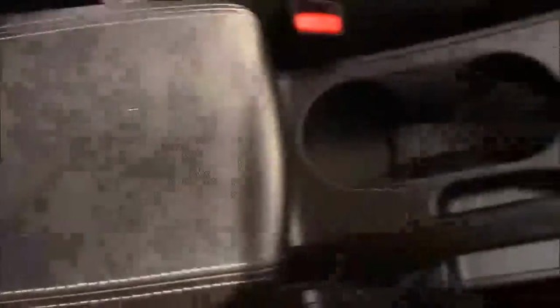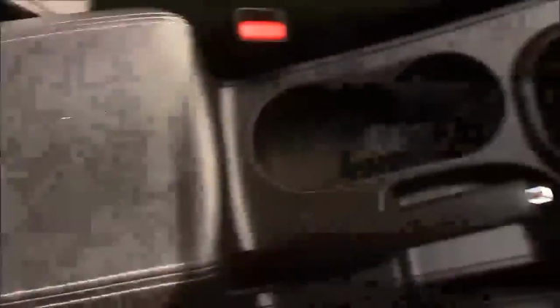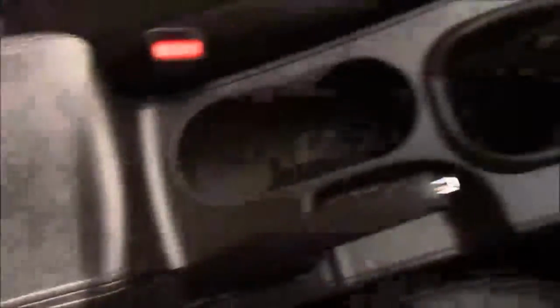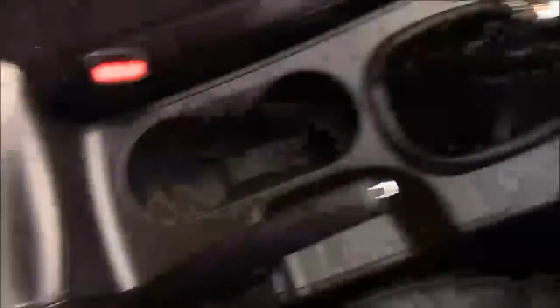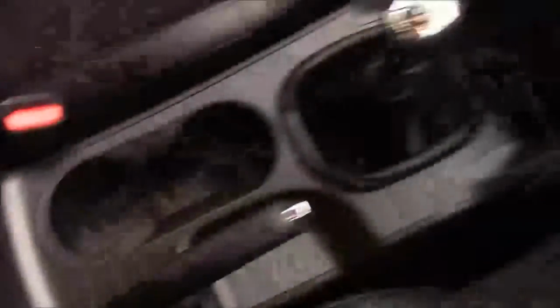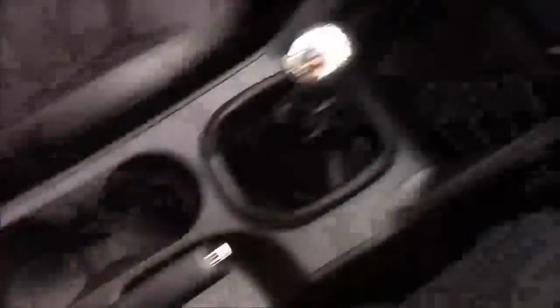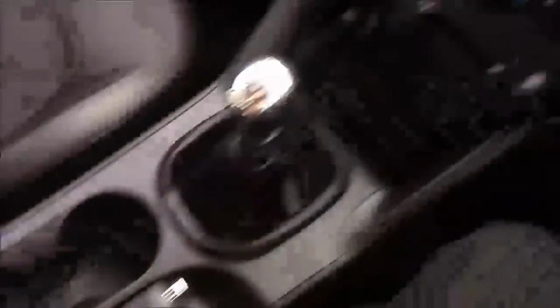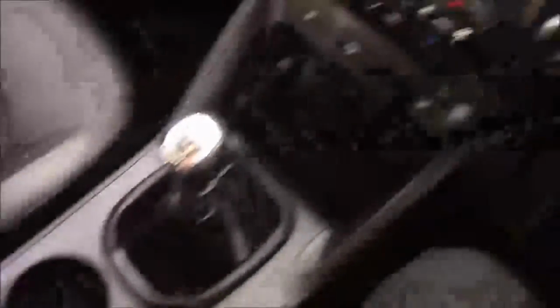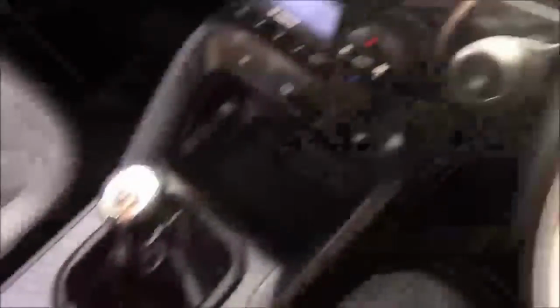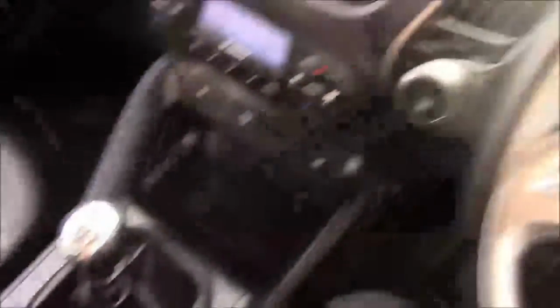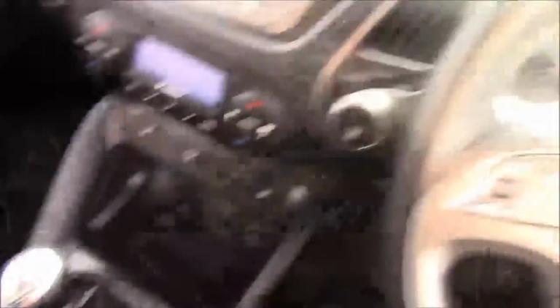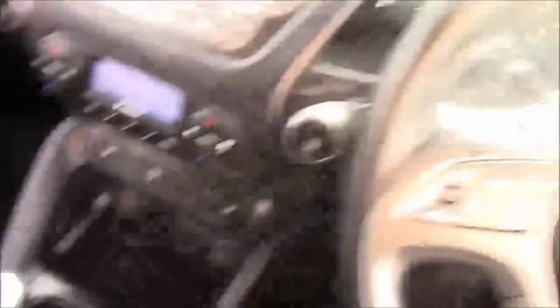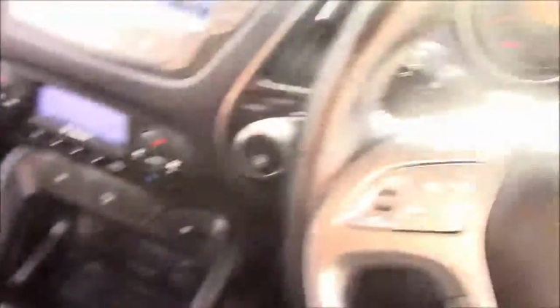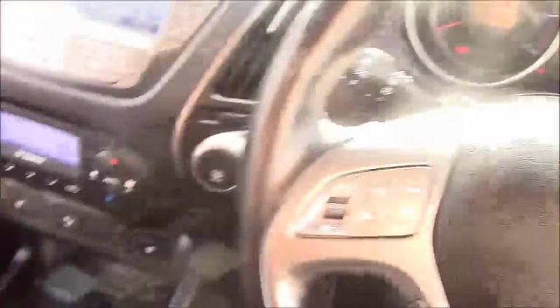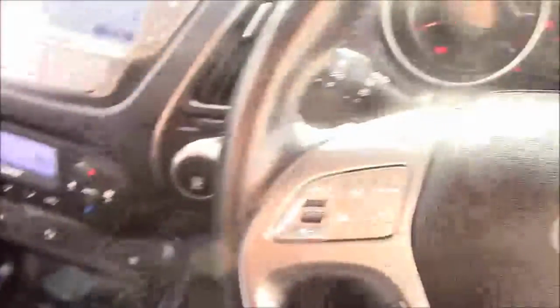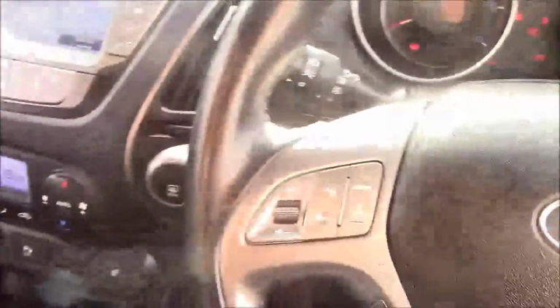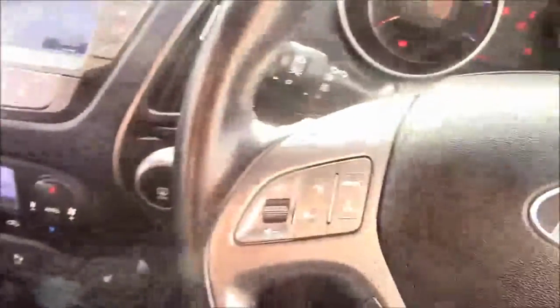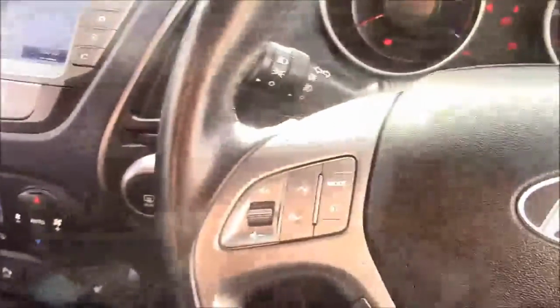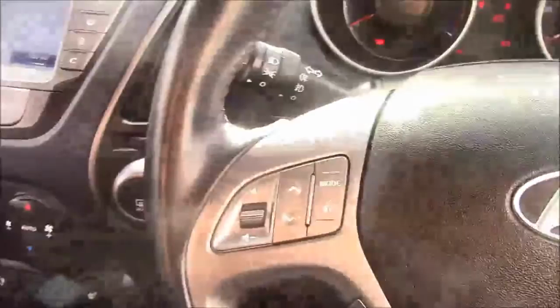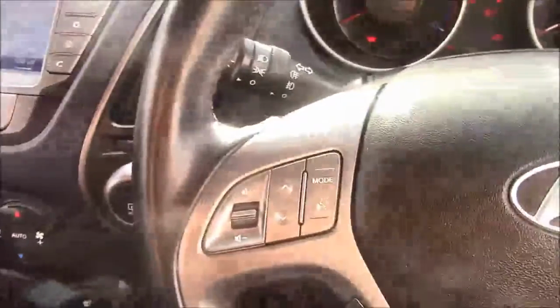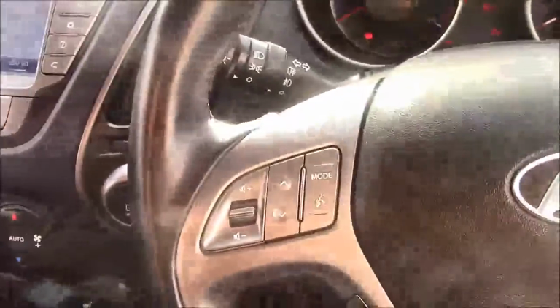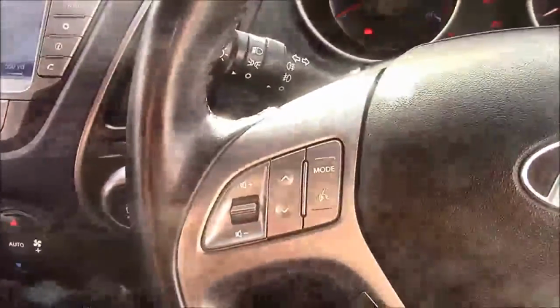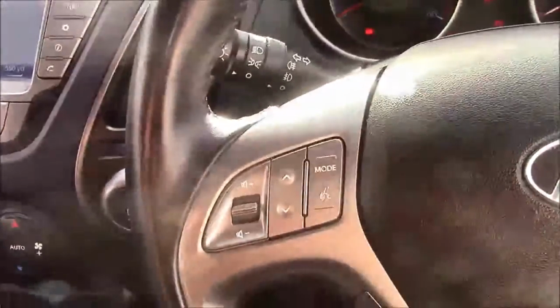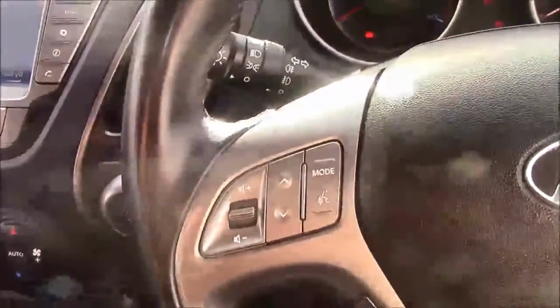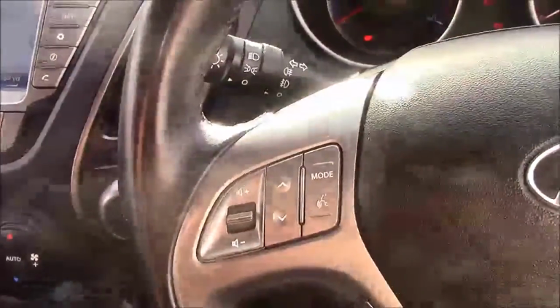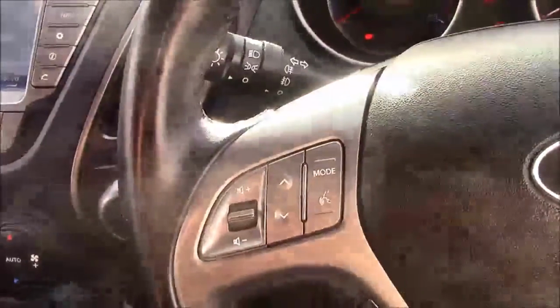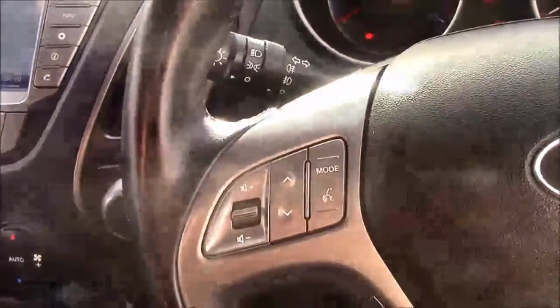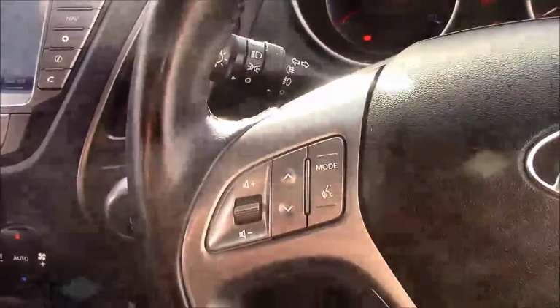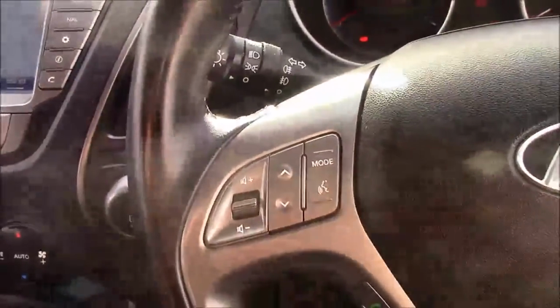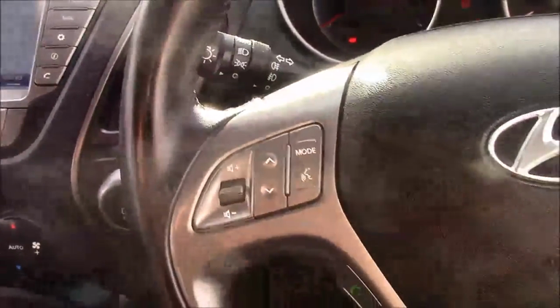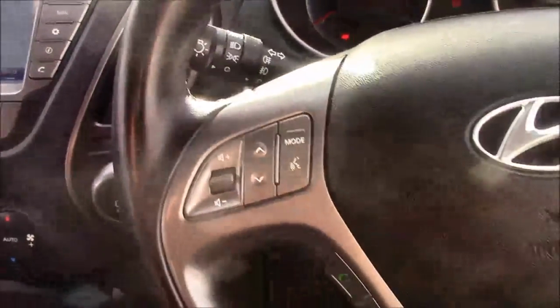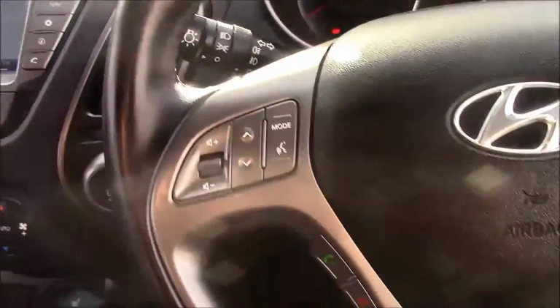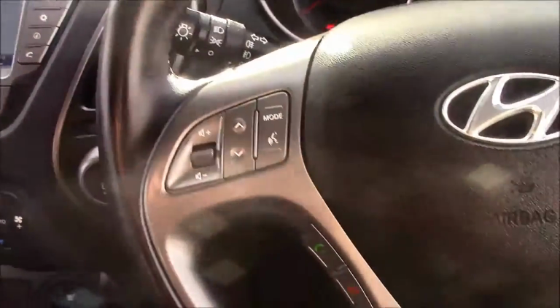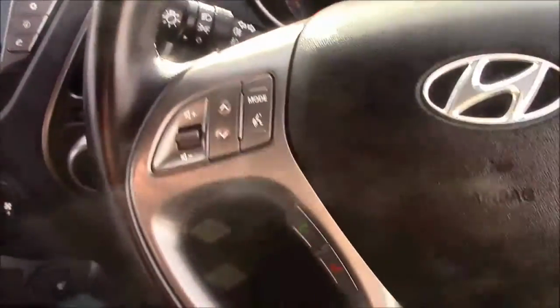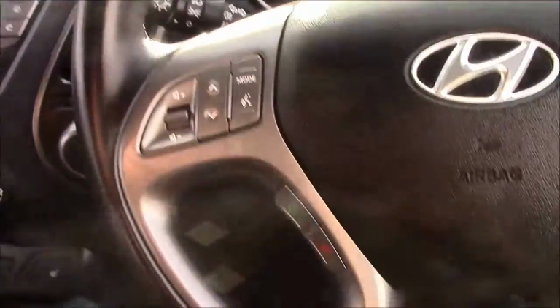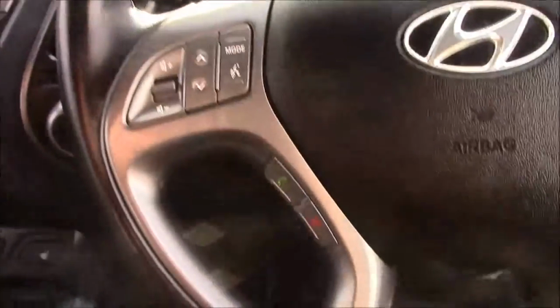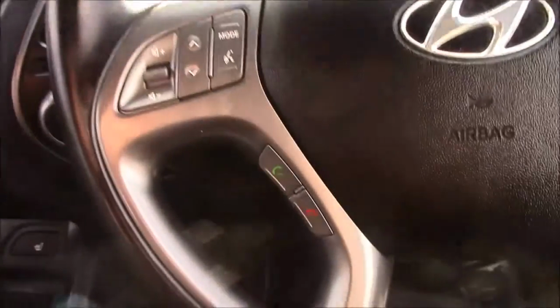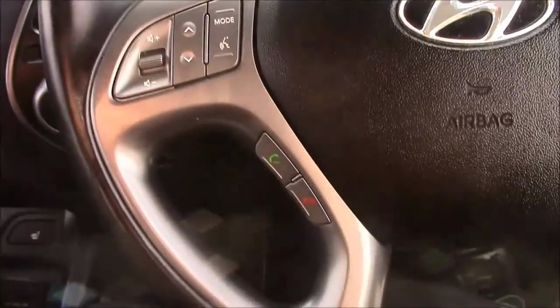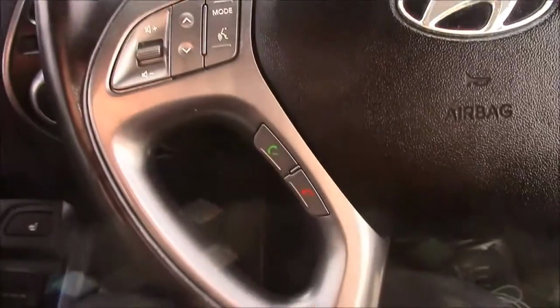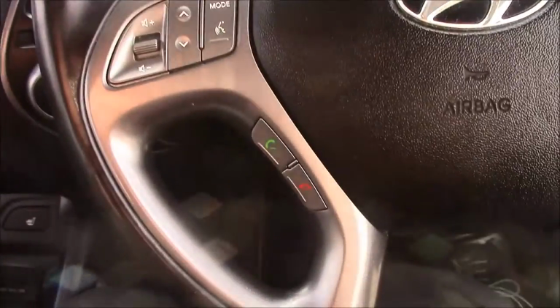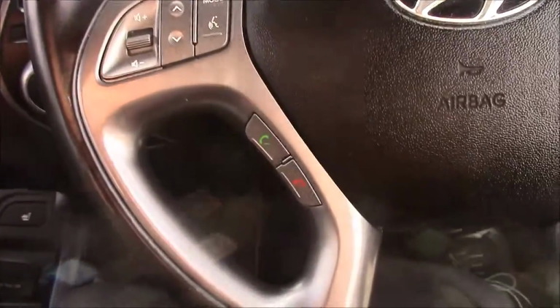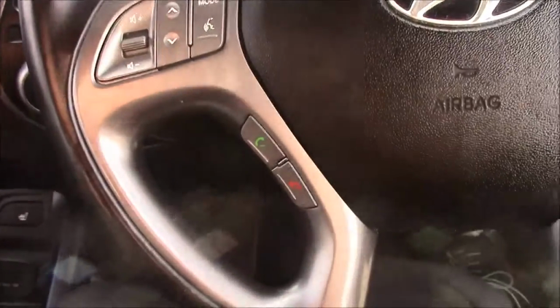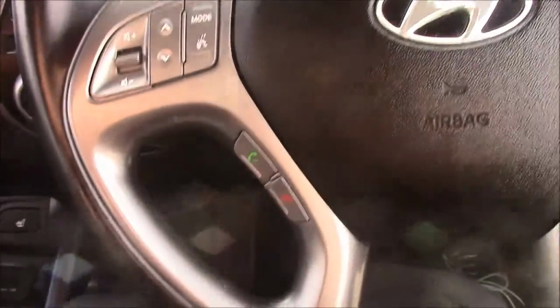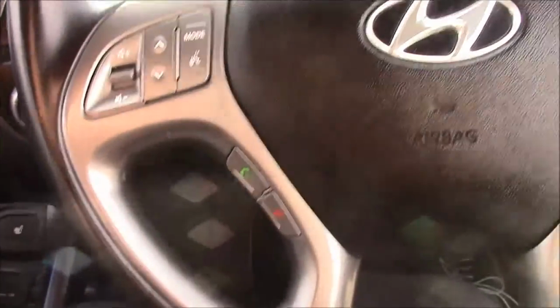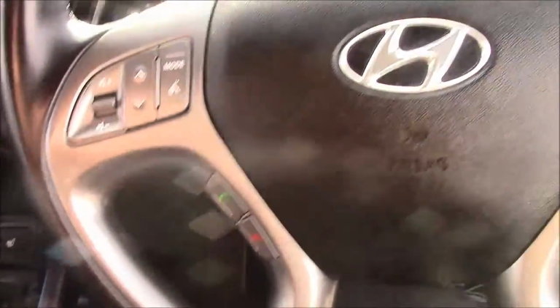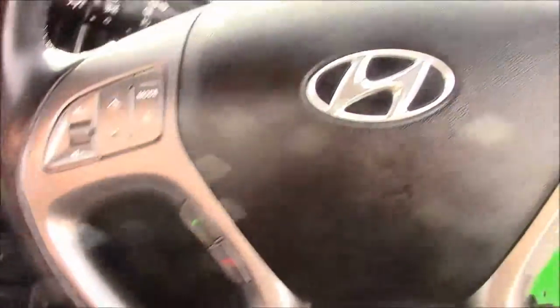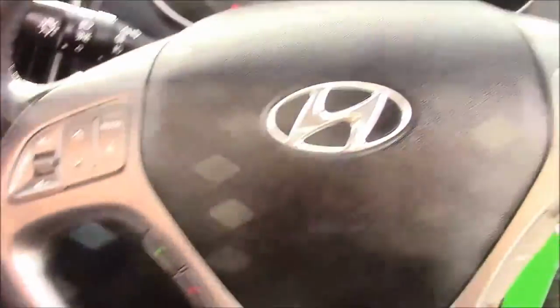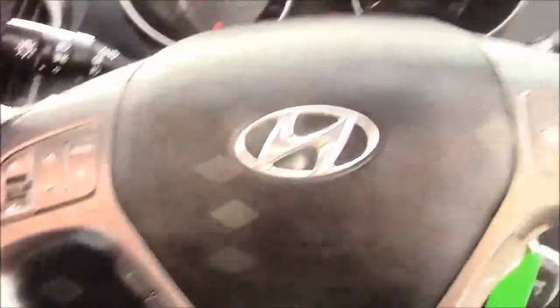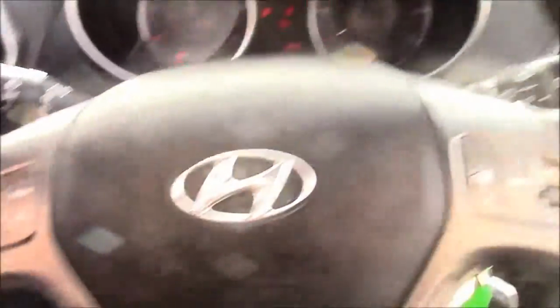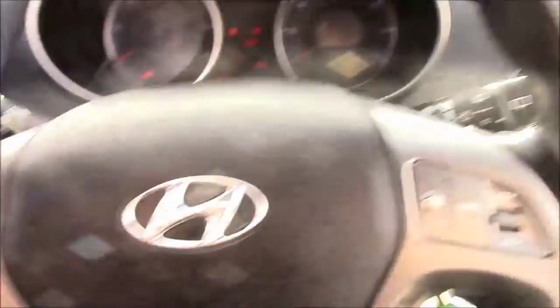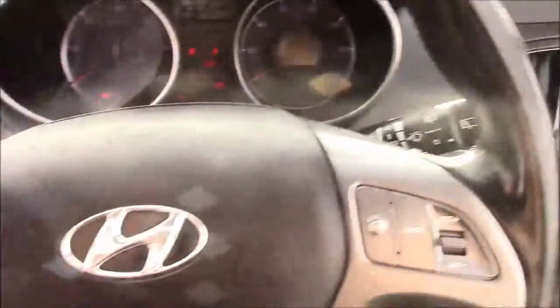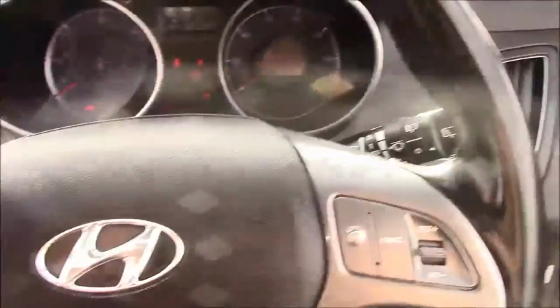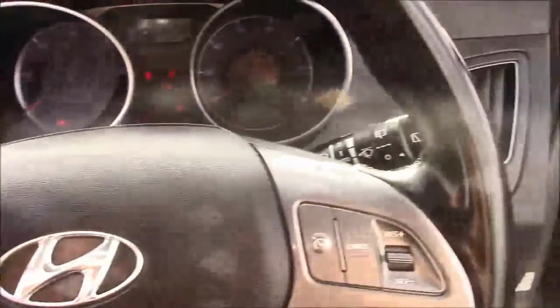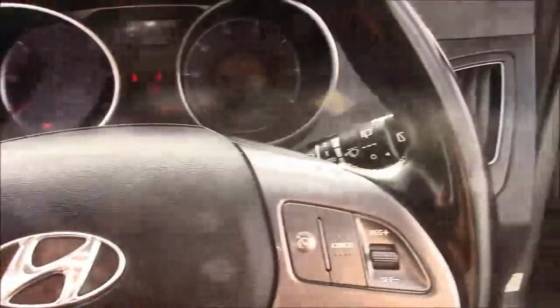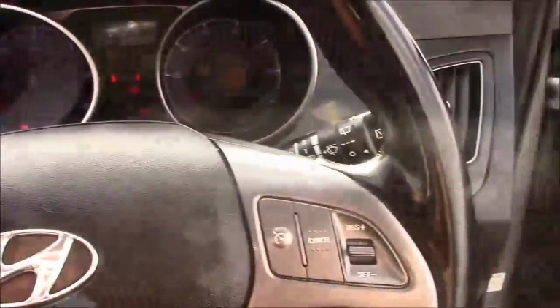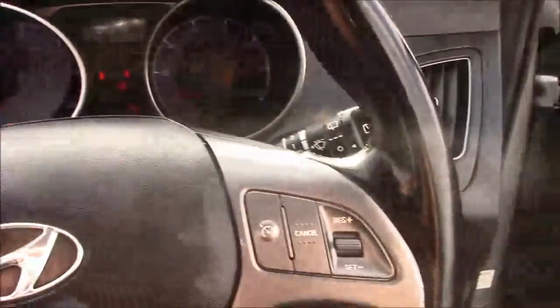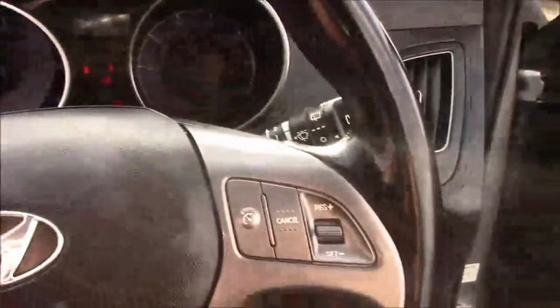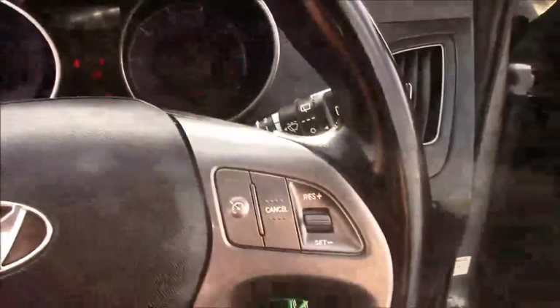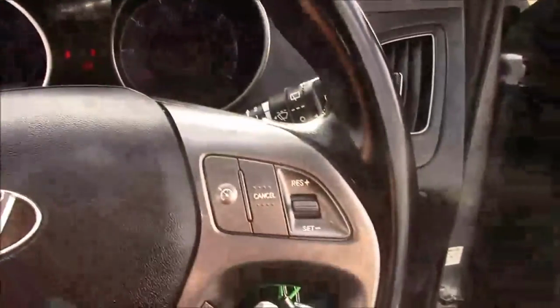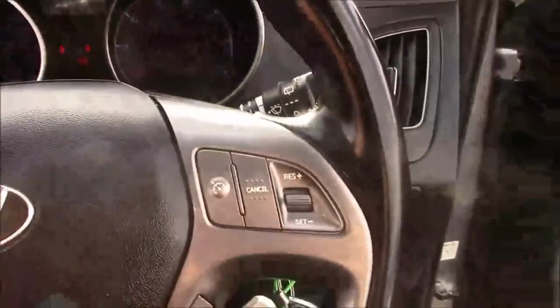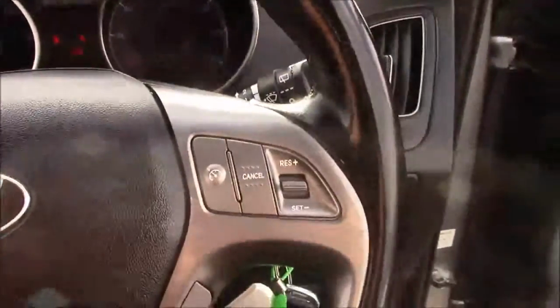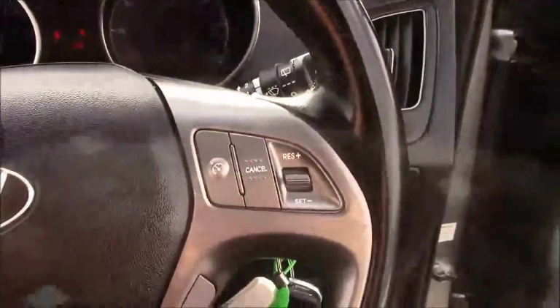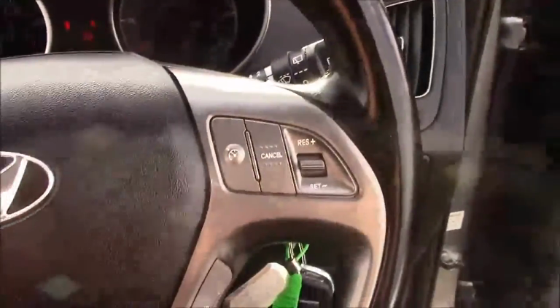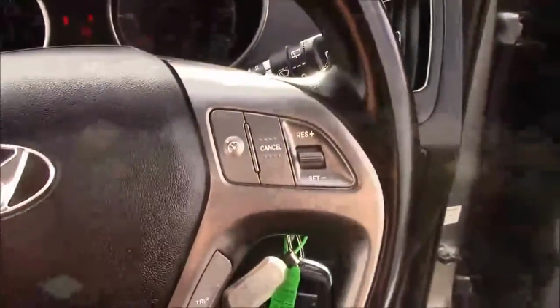Moving on to the steering wheel, on the left-hand side you'll see mounted audio controls along with Bluetooth connectivity, and on the right-hand side you have everything to do with your cruise control.